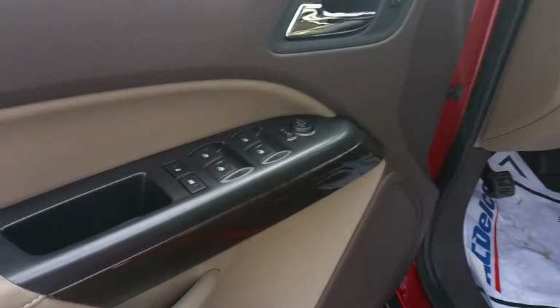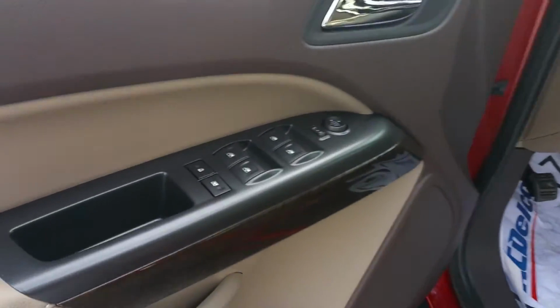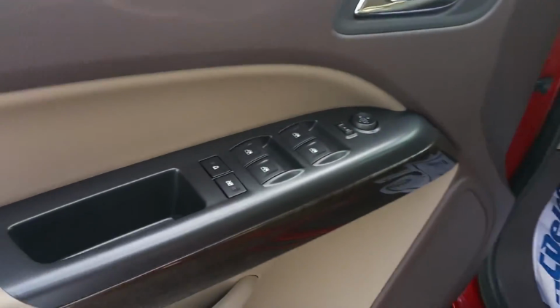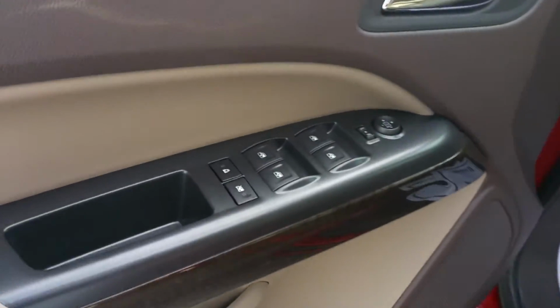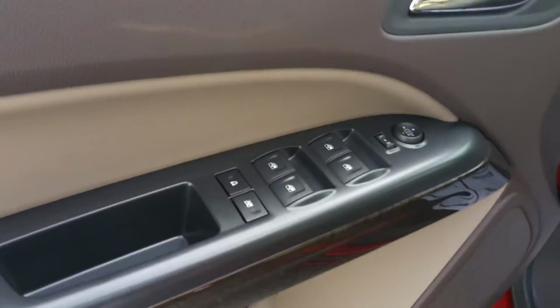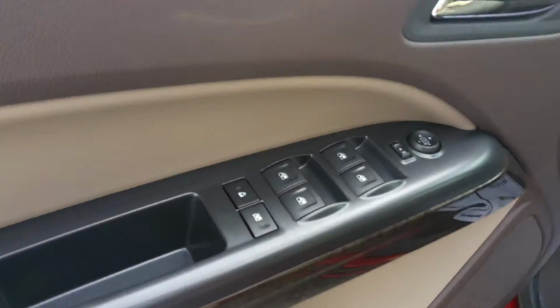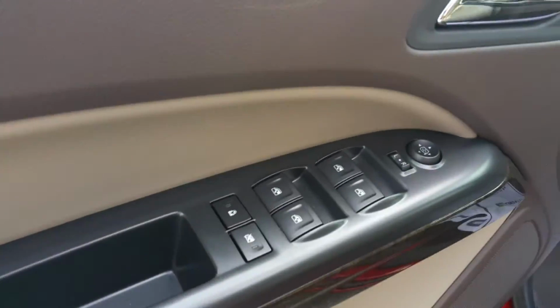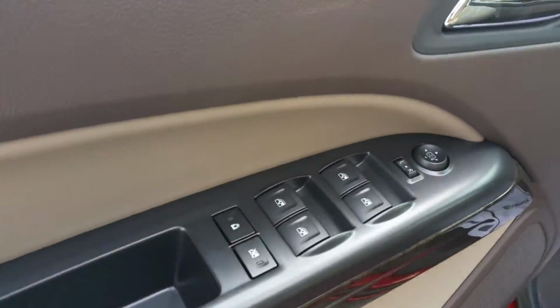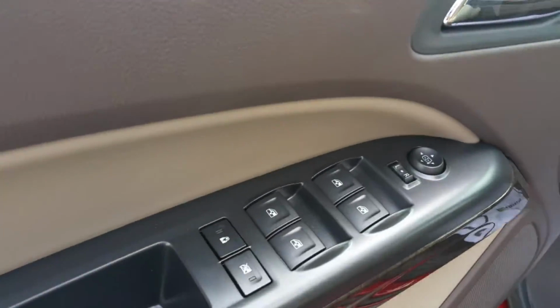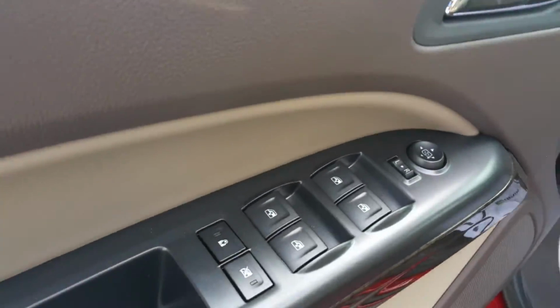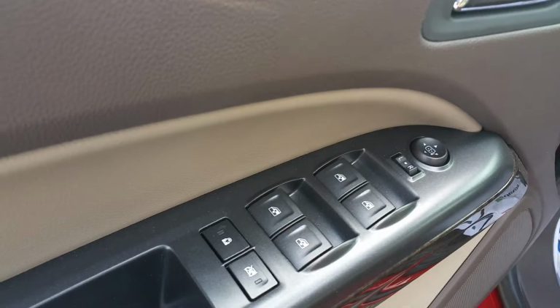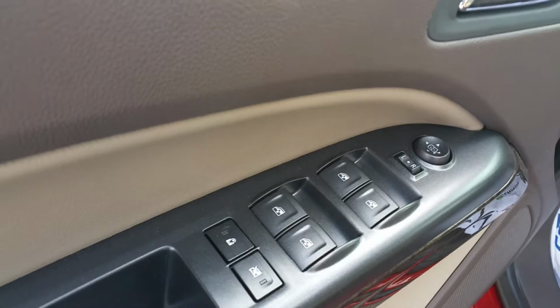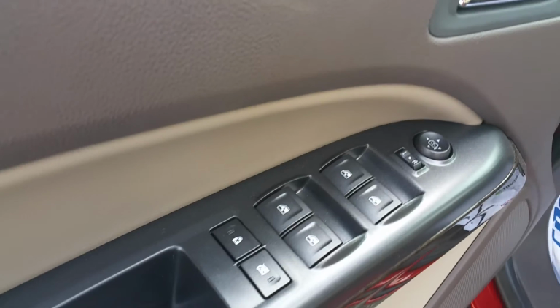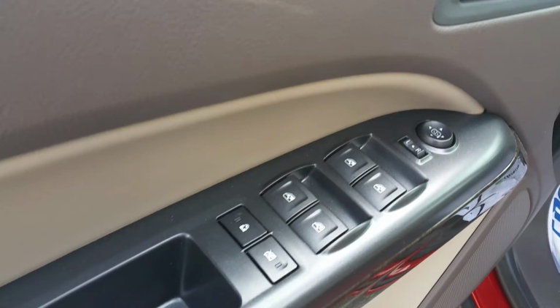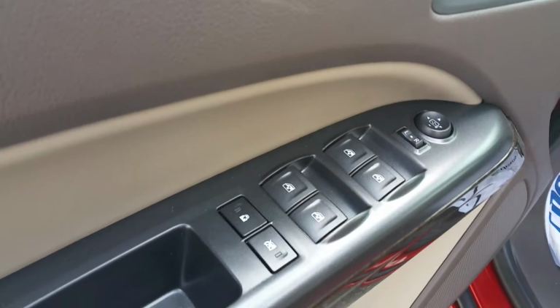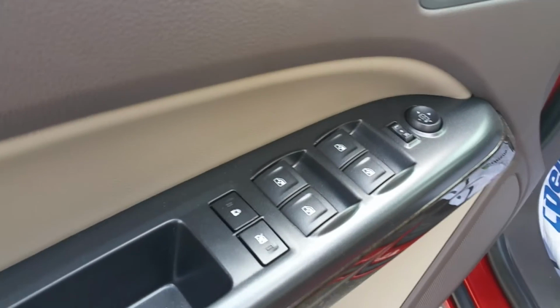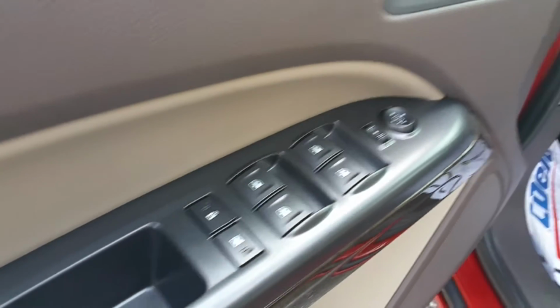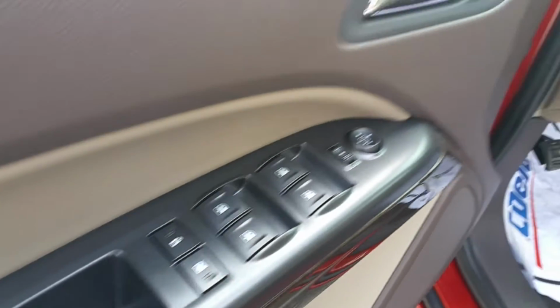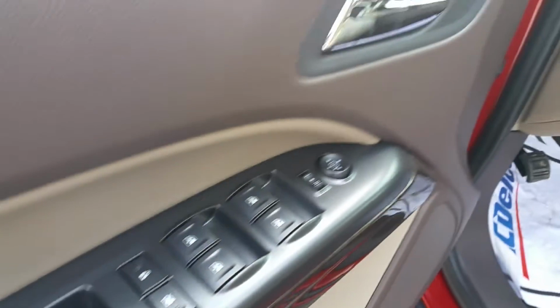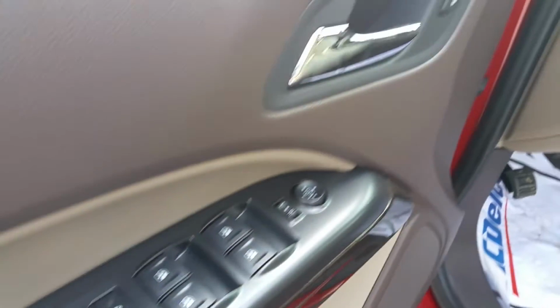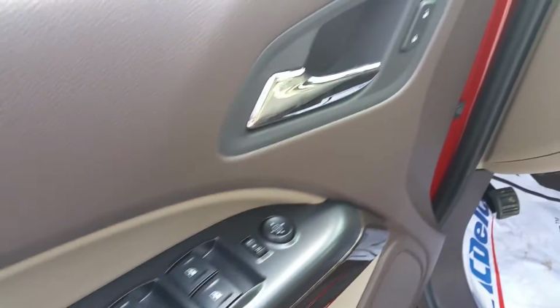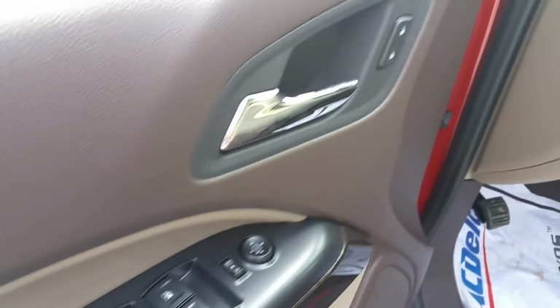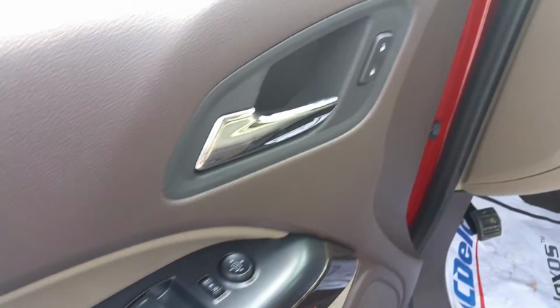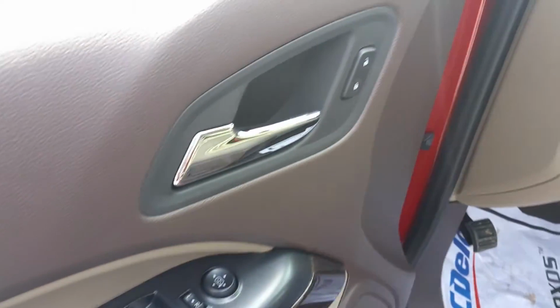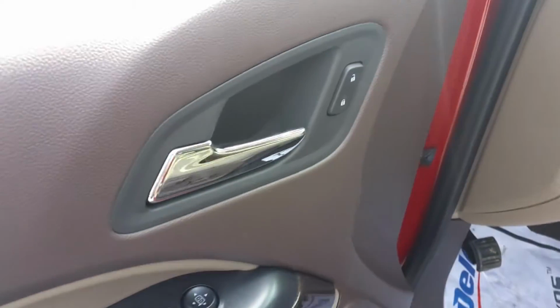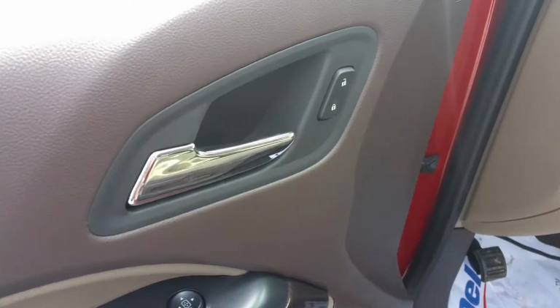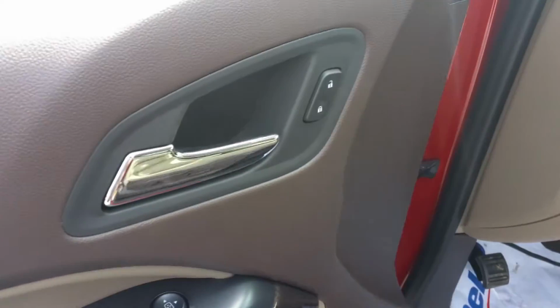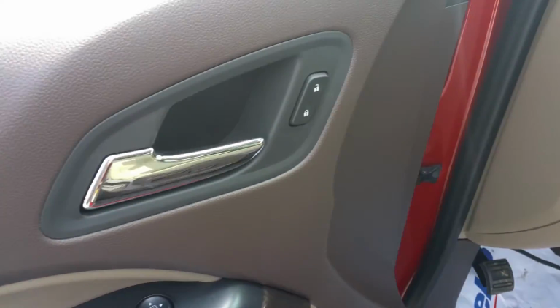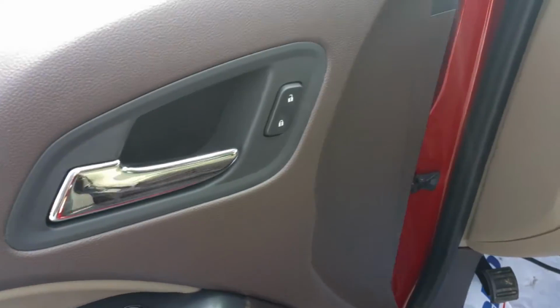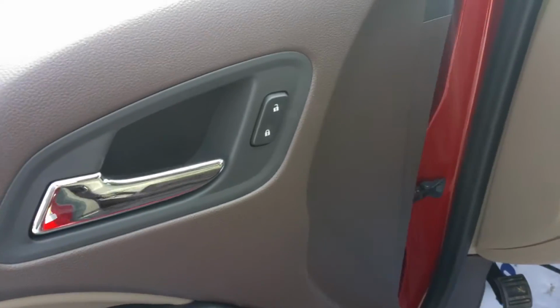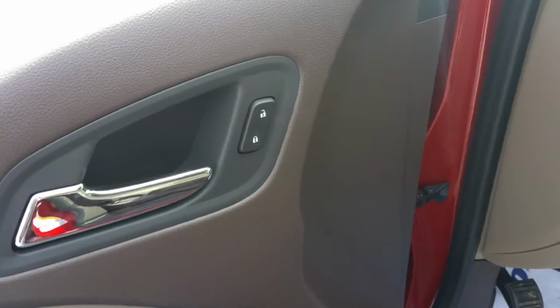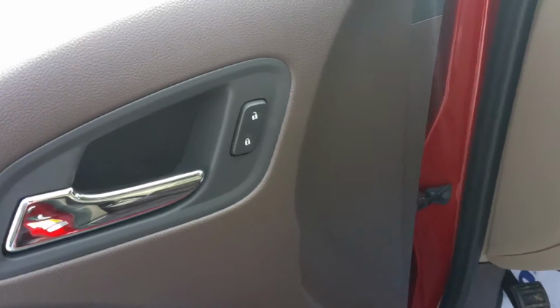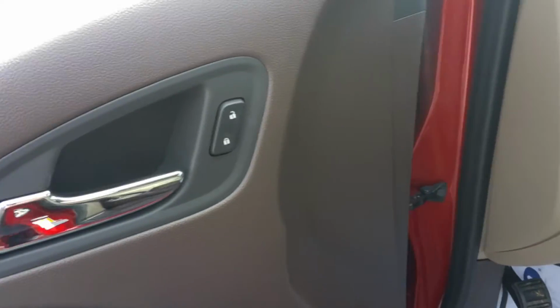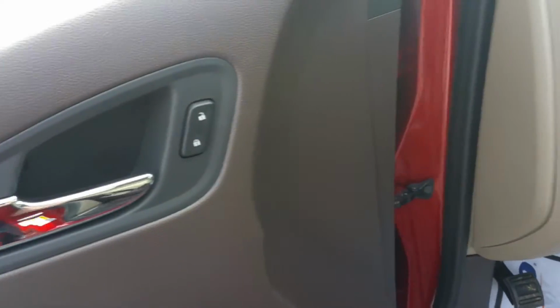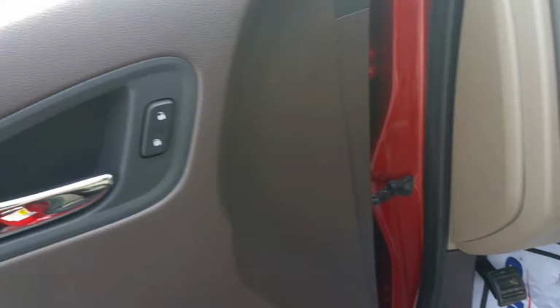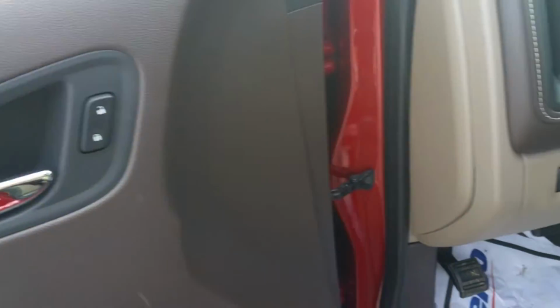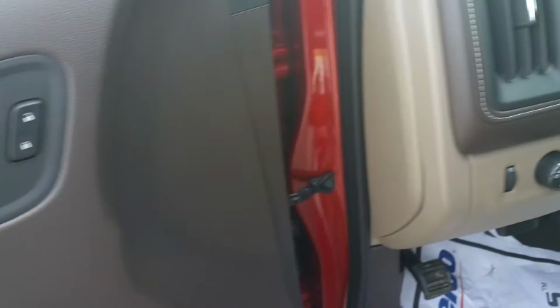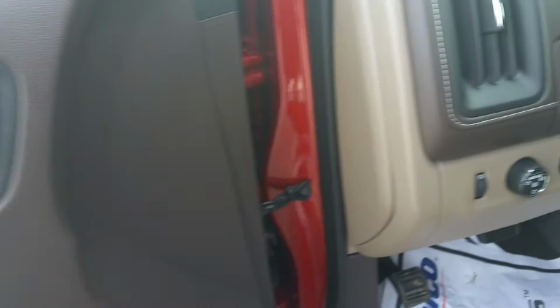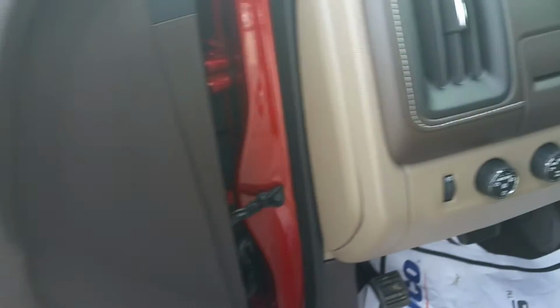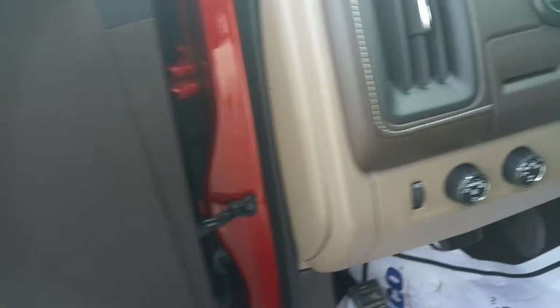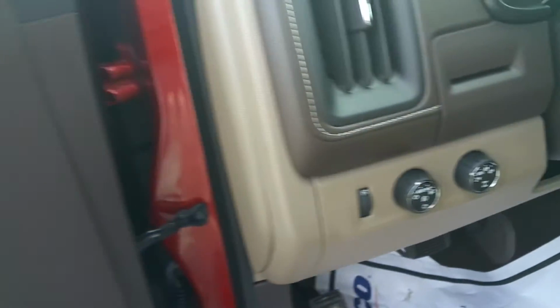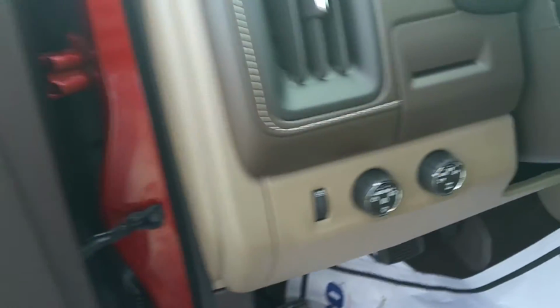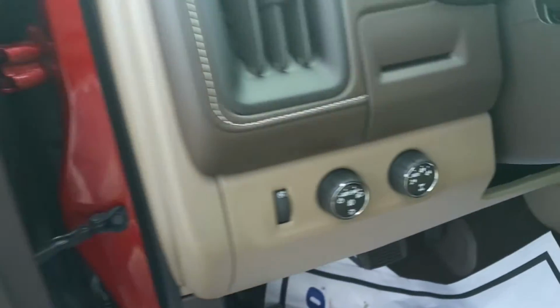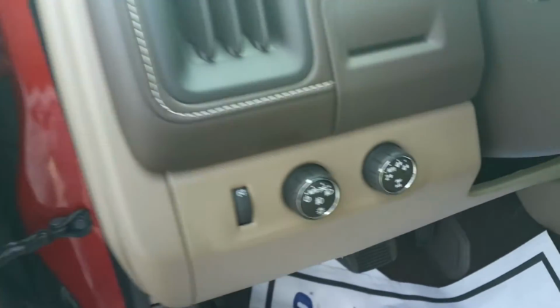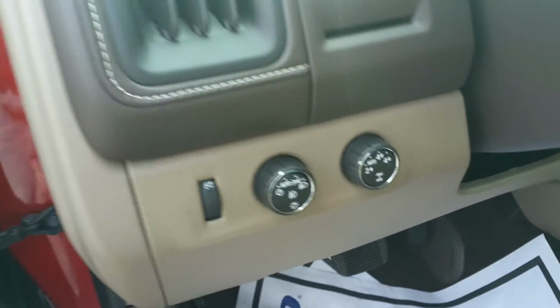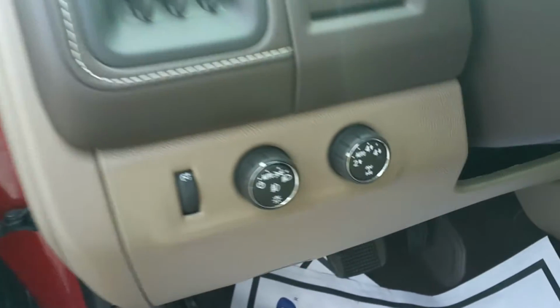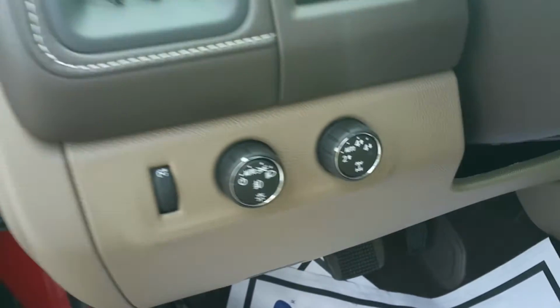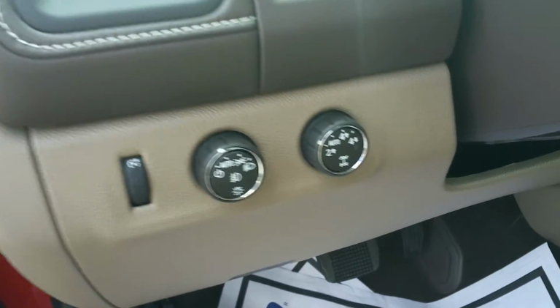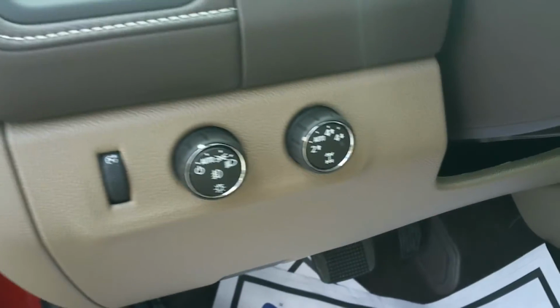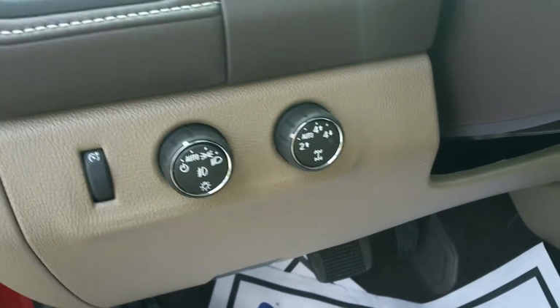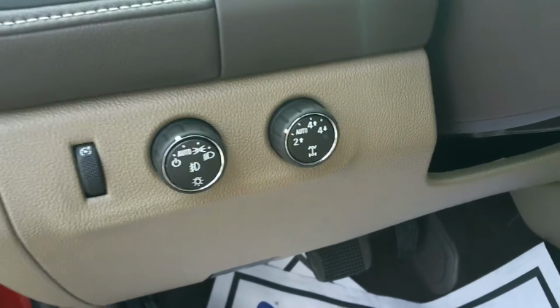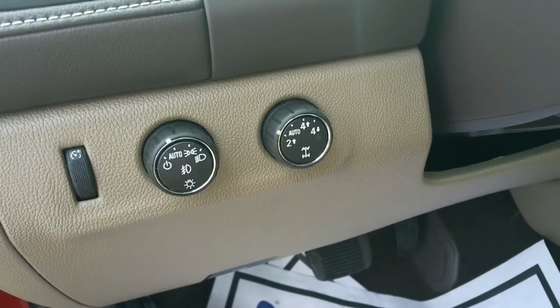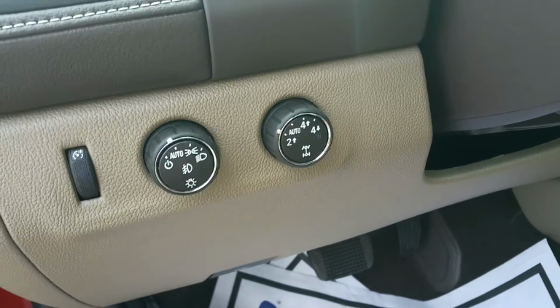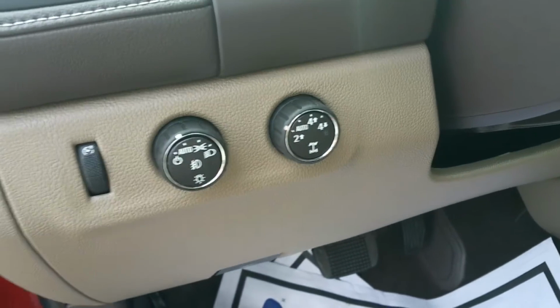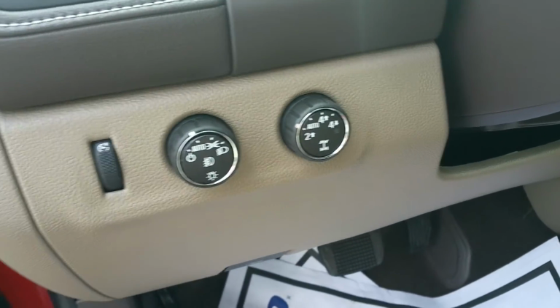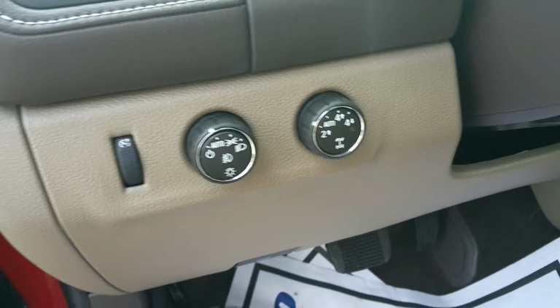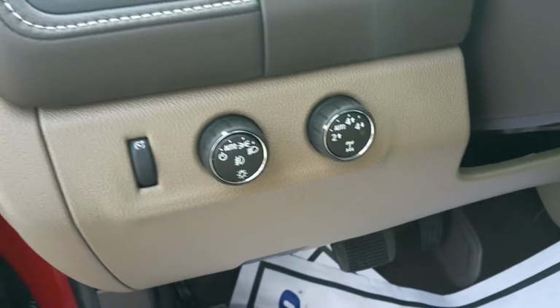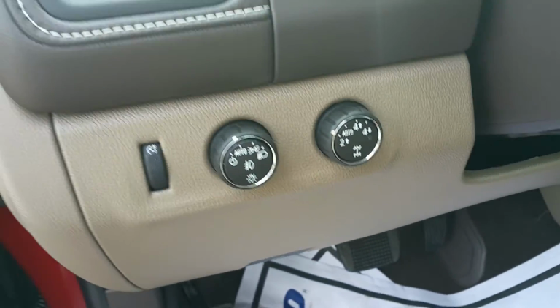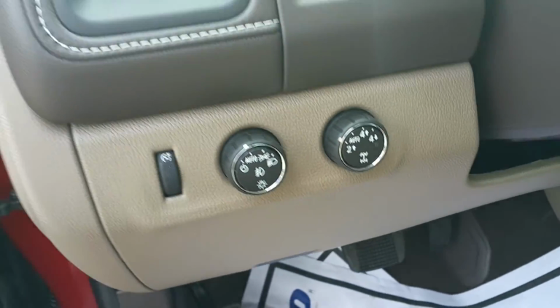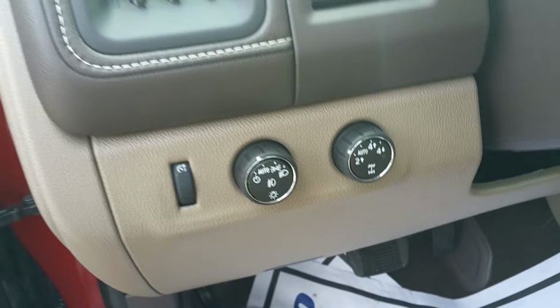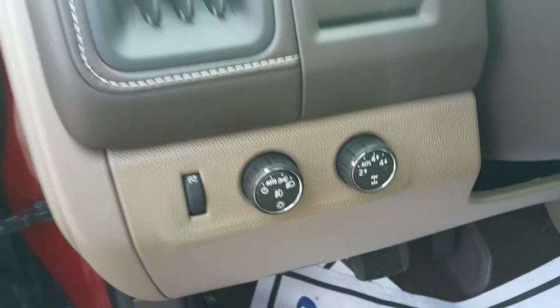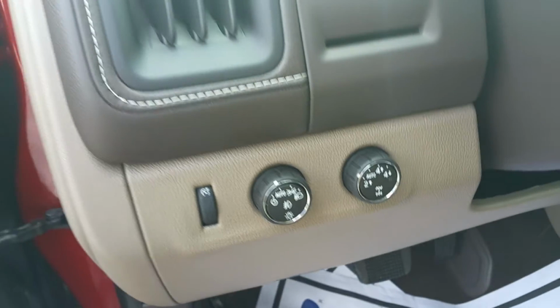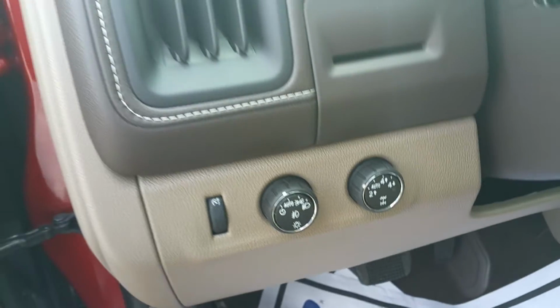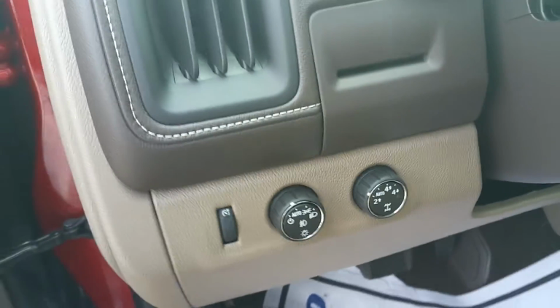There's your window controls, mirror controls, door locks, two-wheel and four-wheel control.